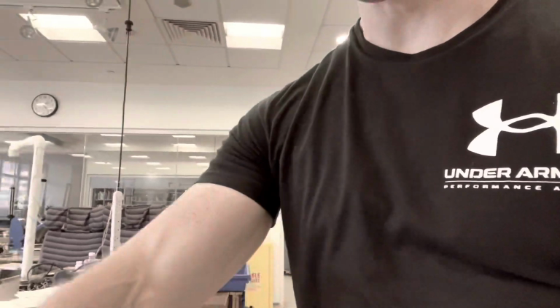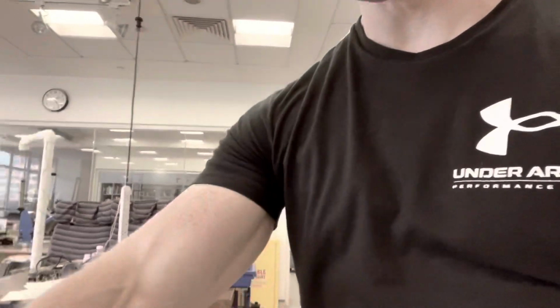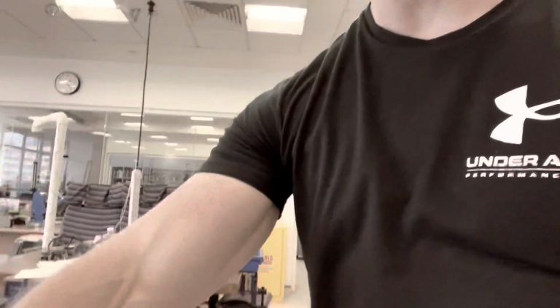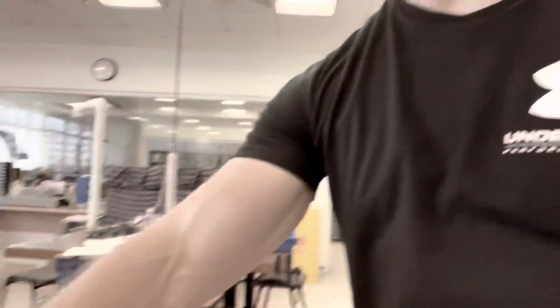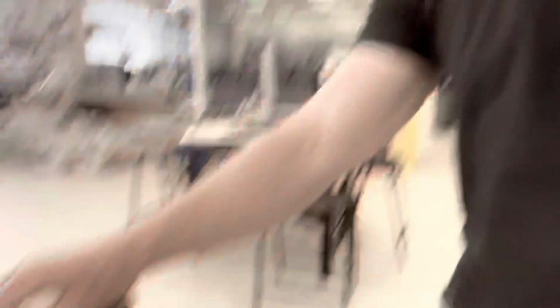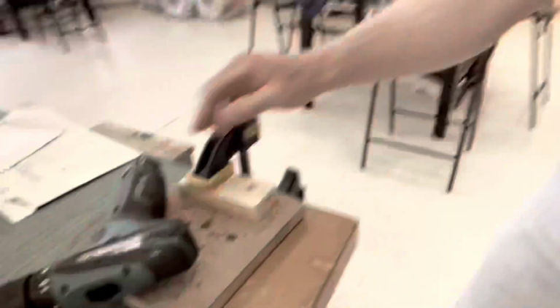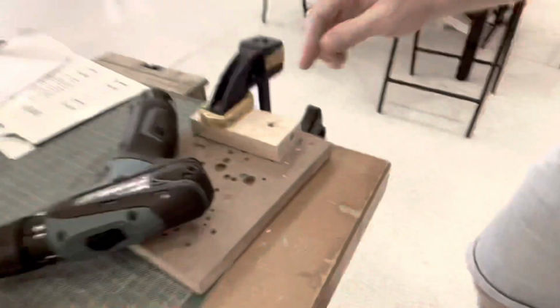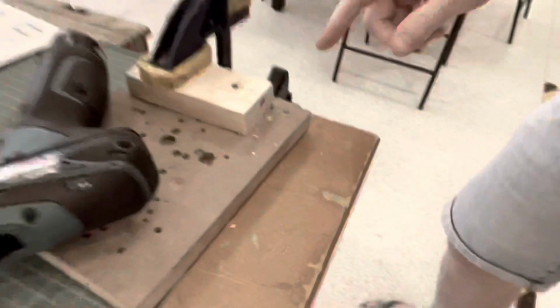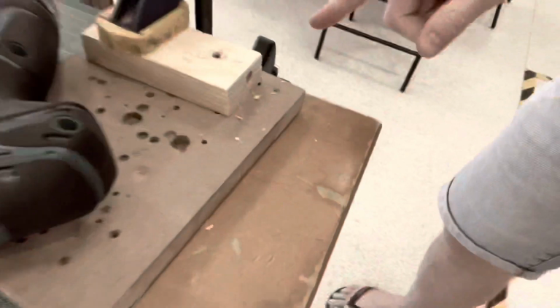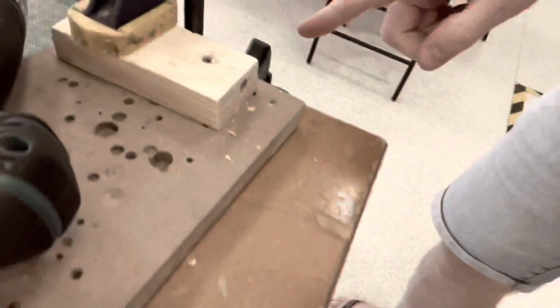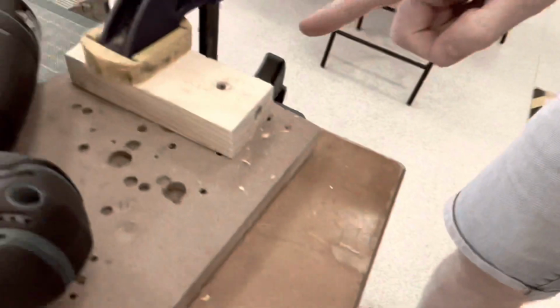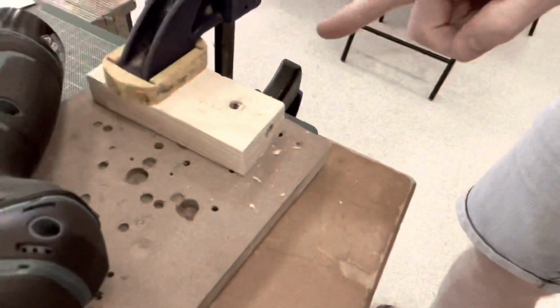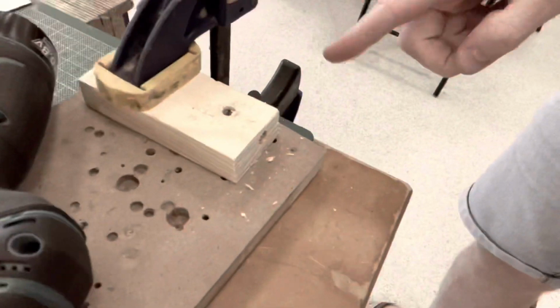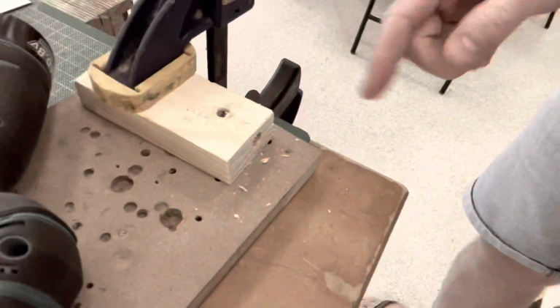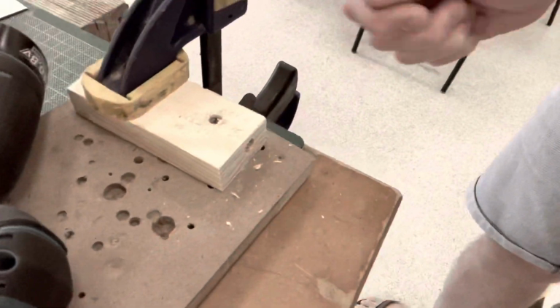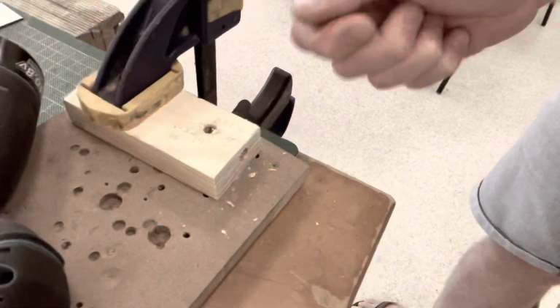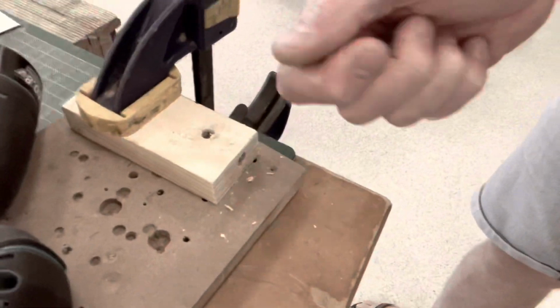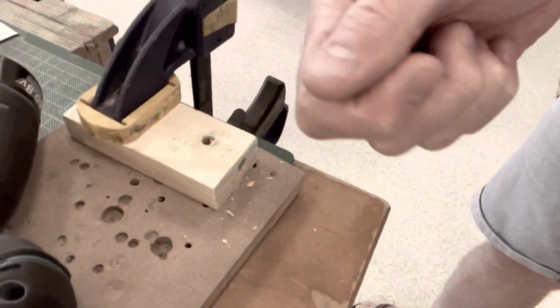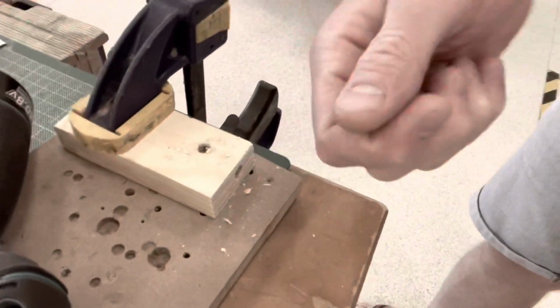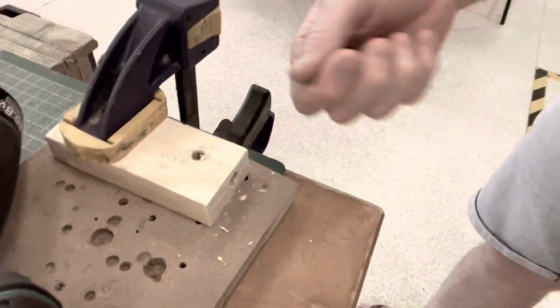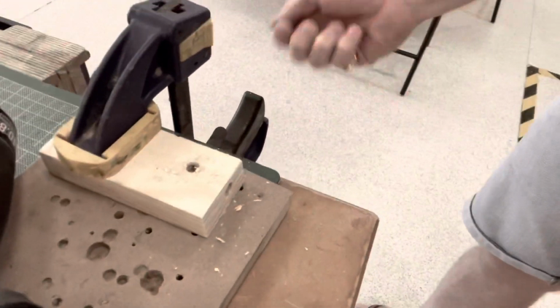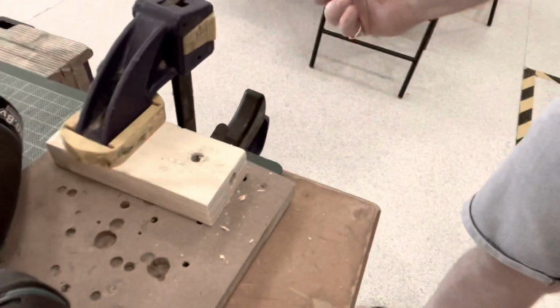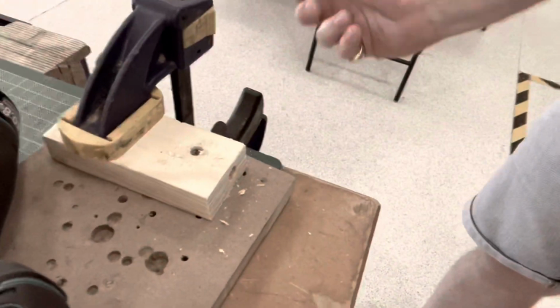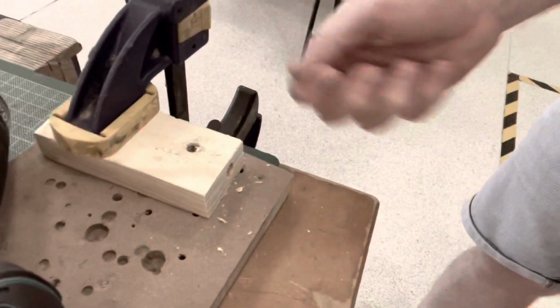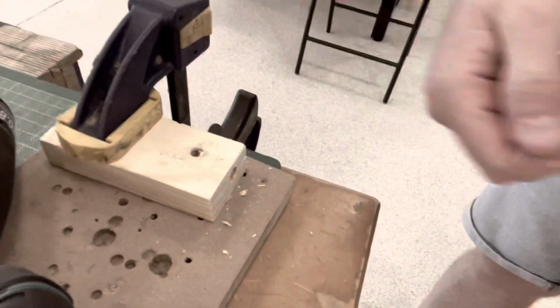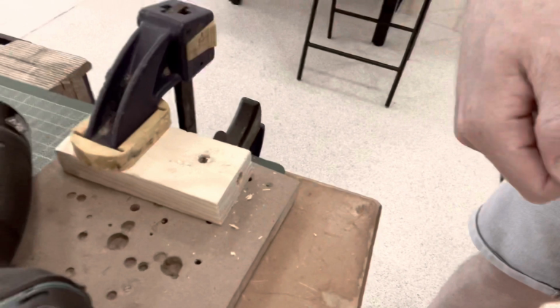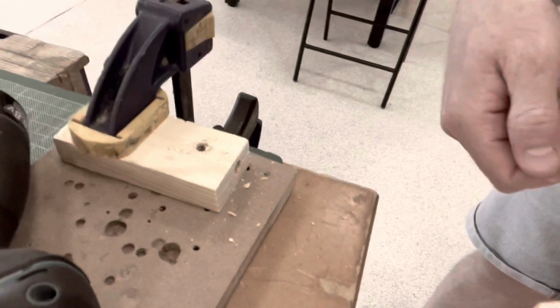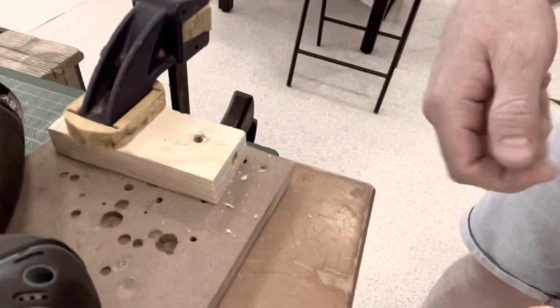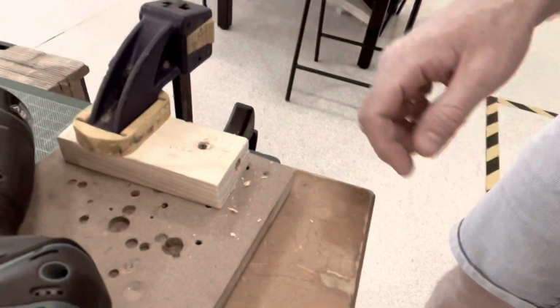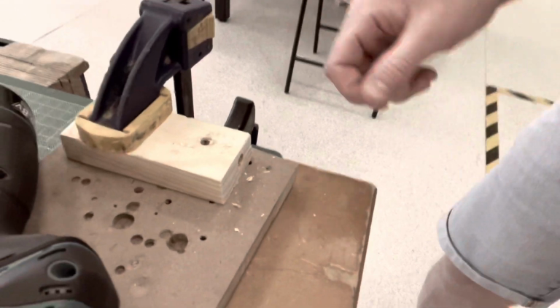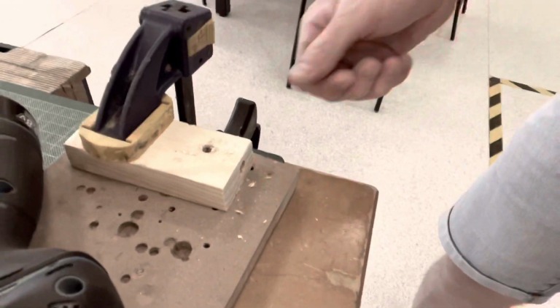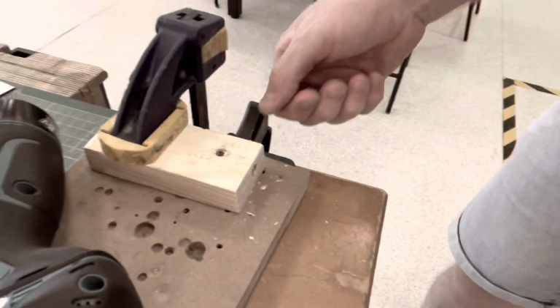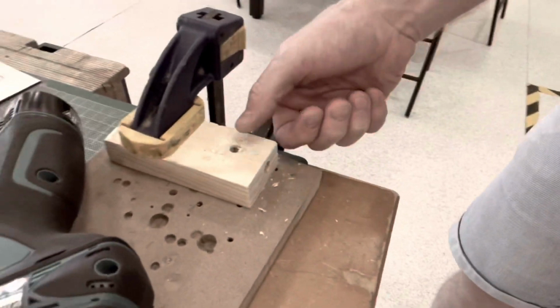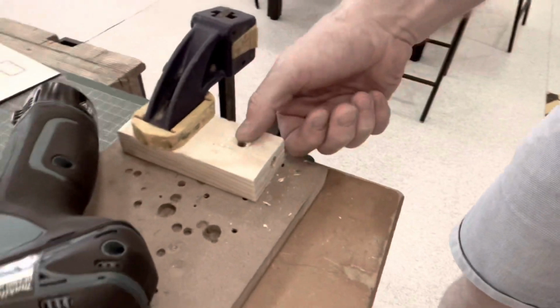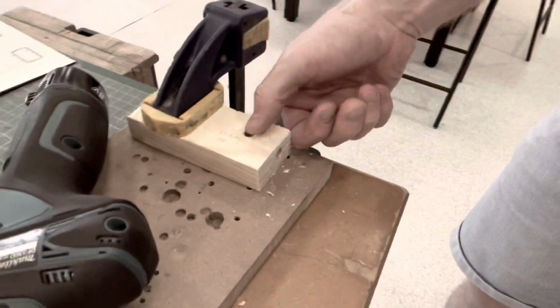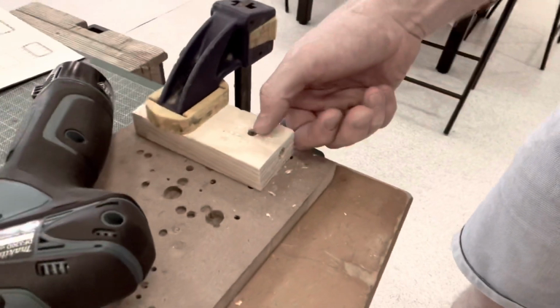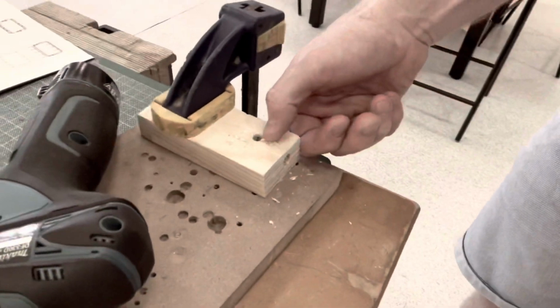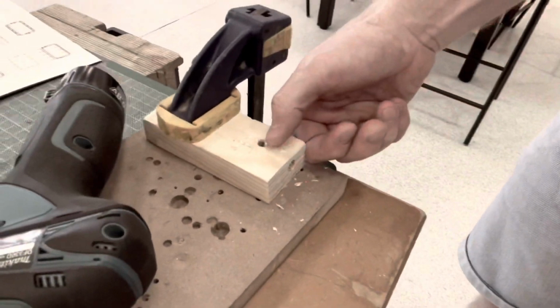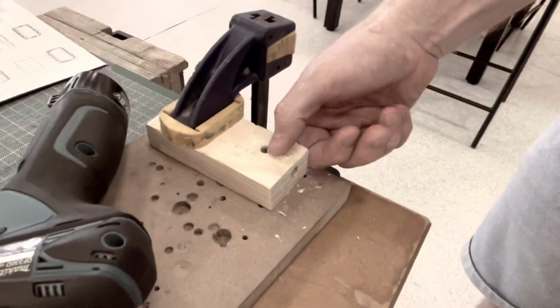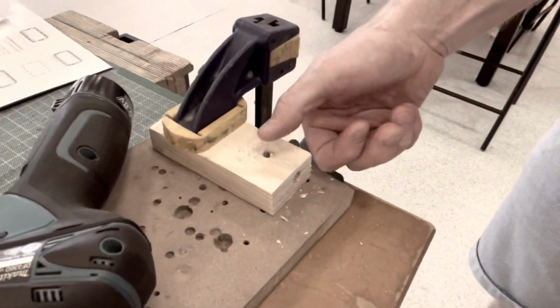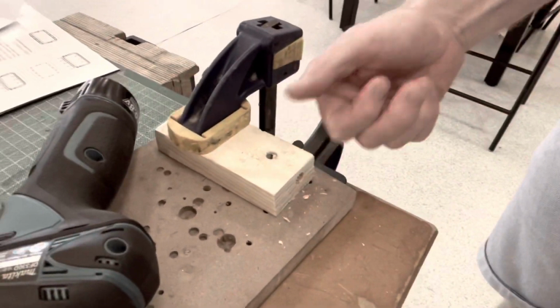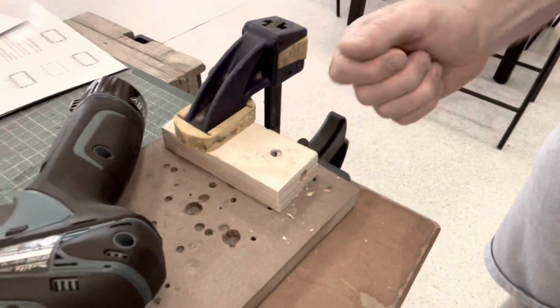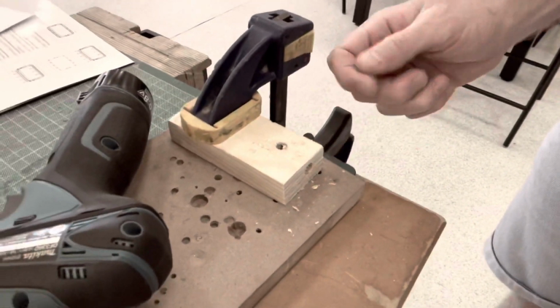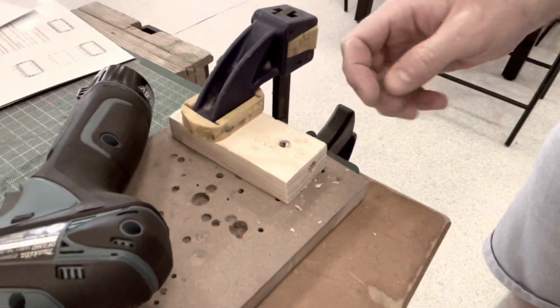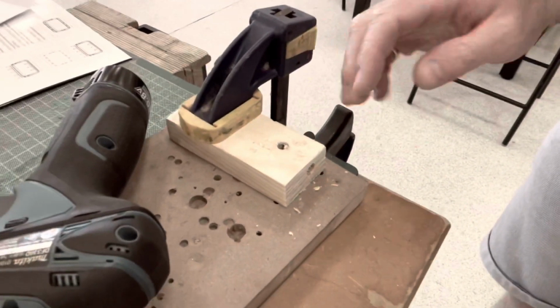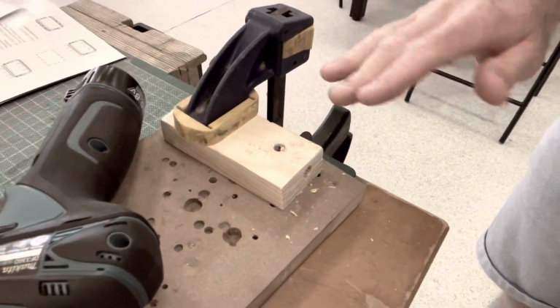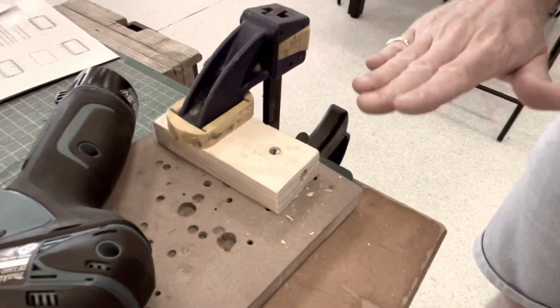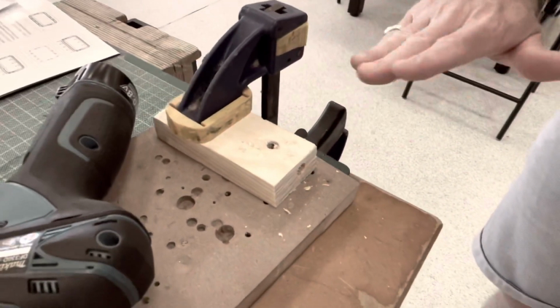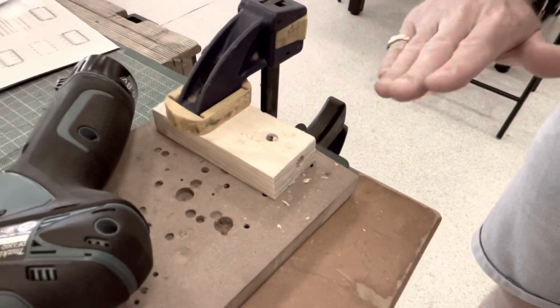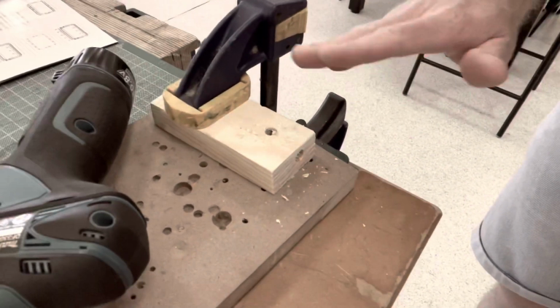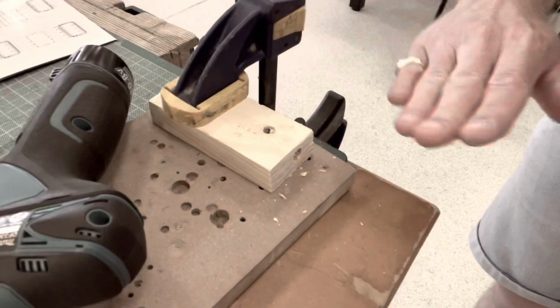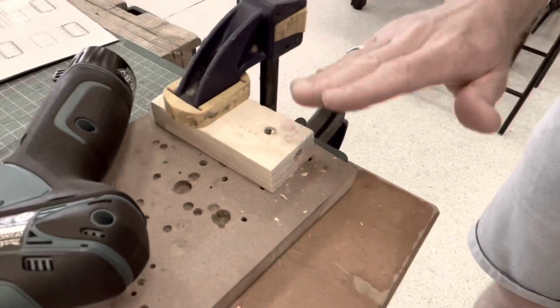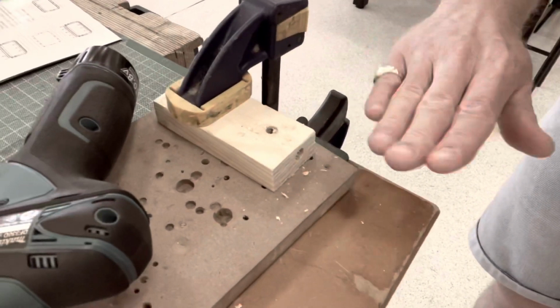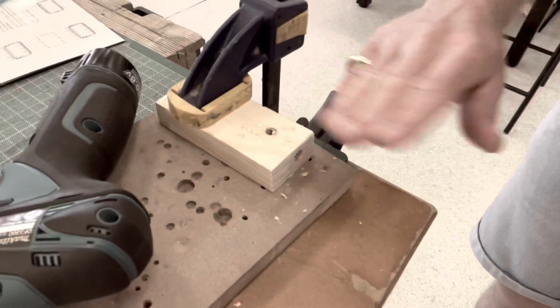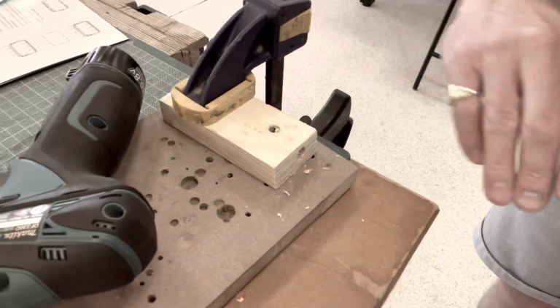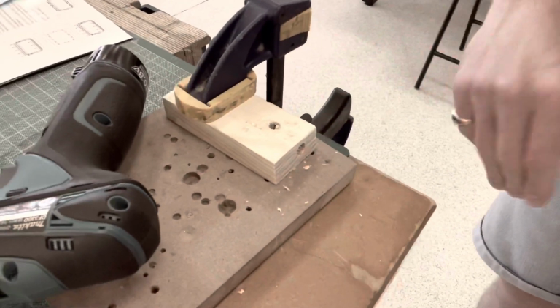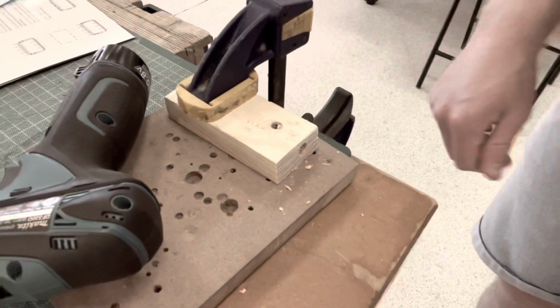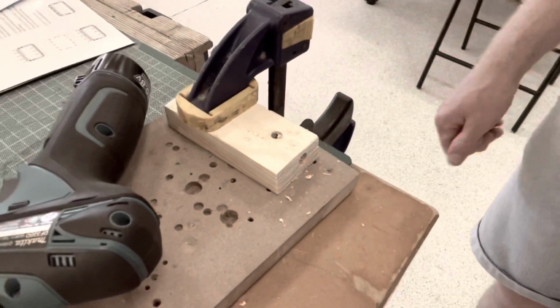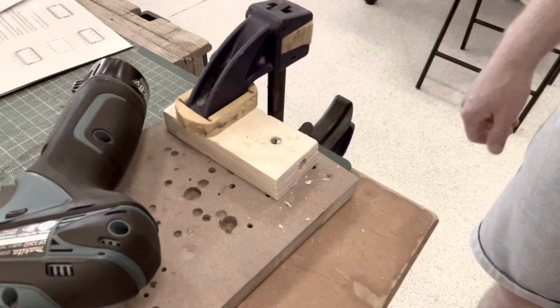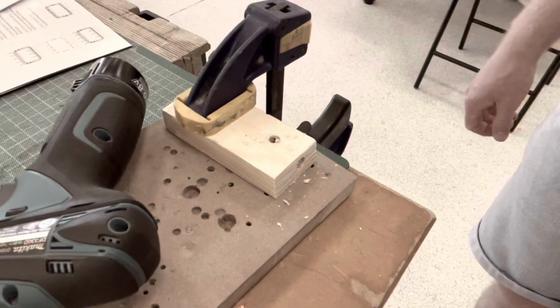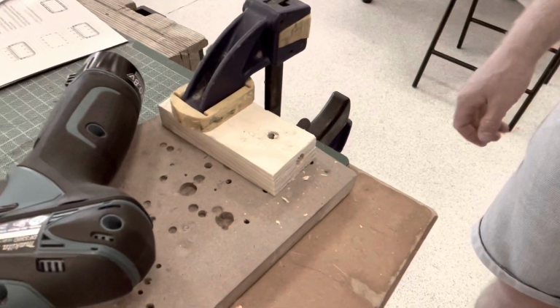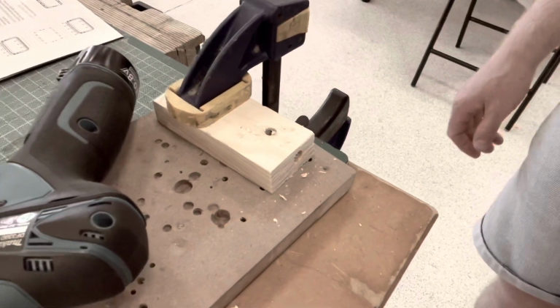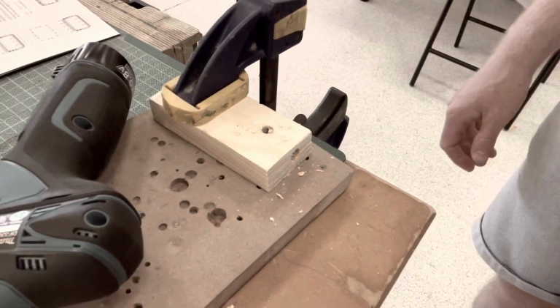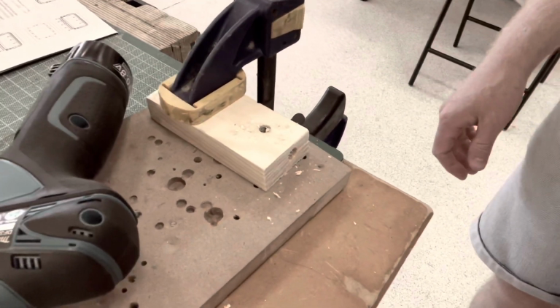And then obviously you've got a little sawdust there, so you need to sweep that away. There'll be some splintering around the edge, so you might need to get some sandpaper just to clean that up.